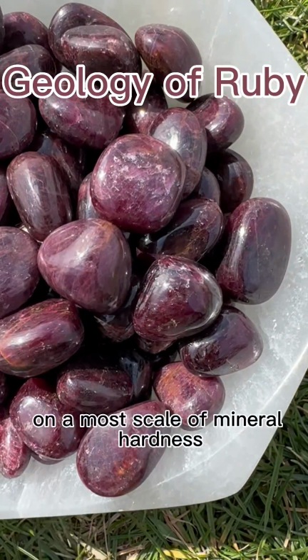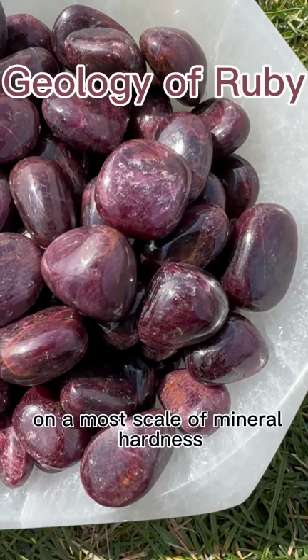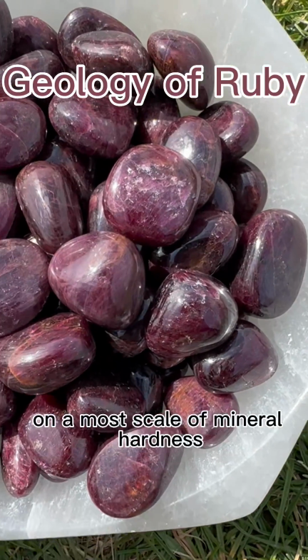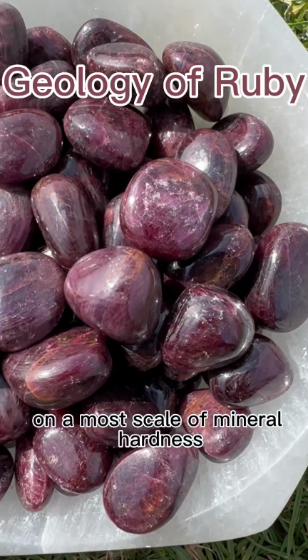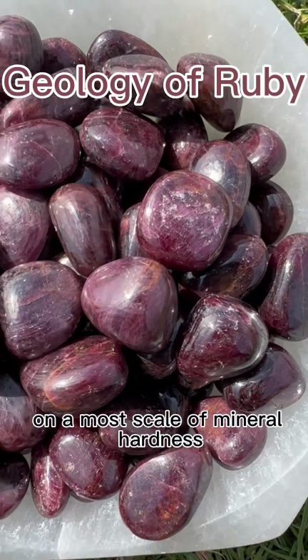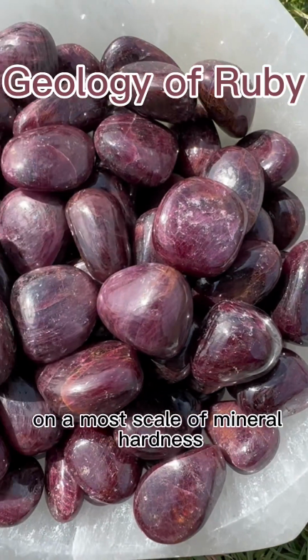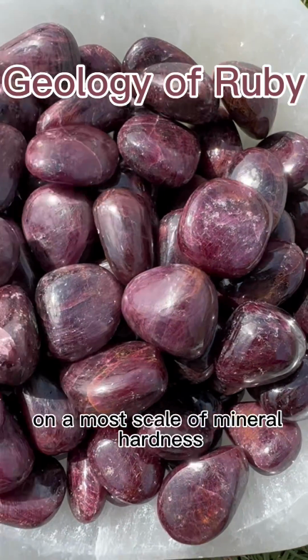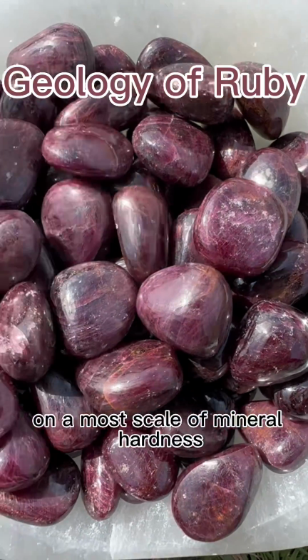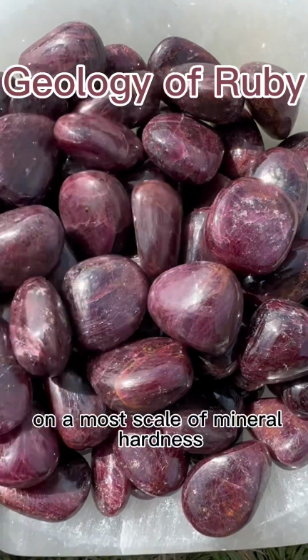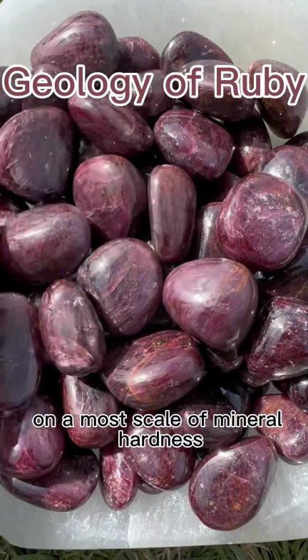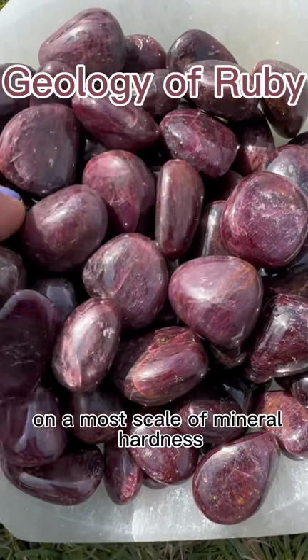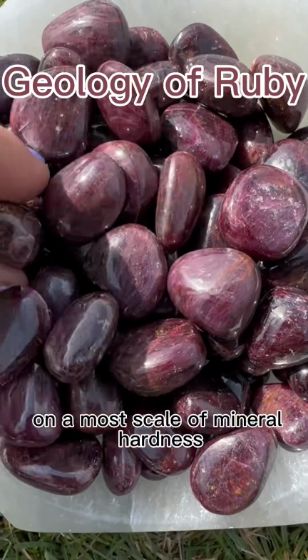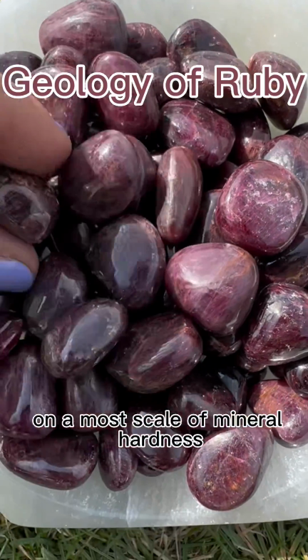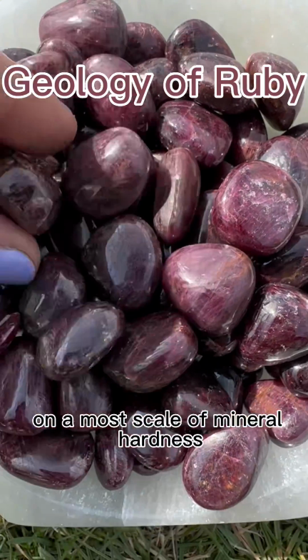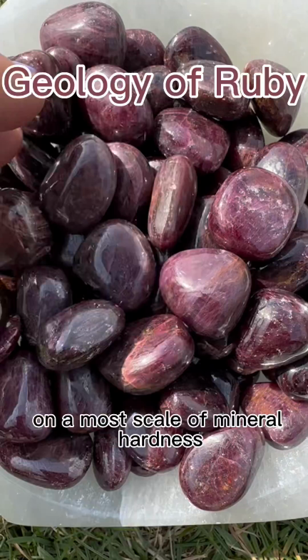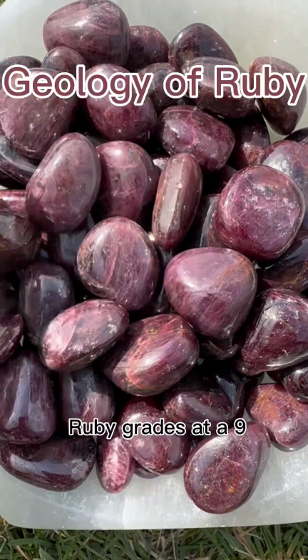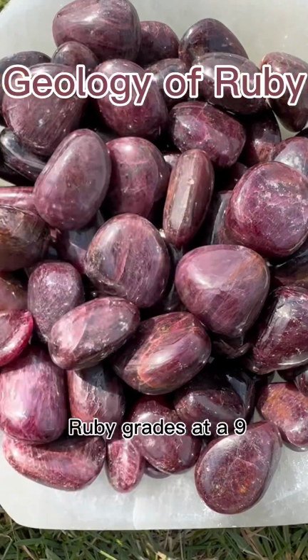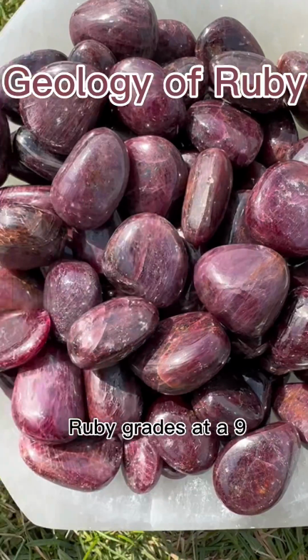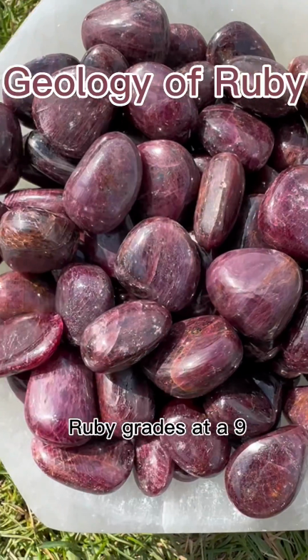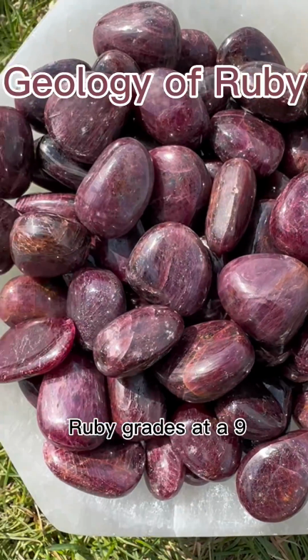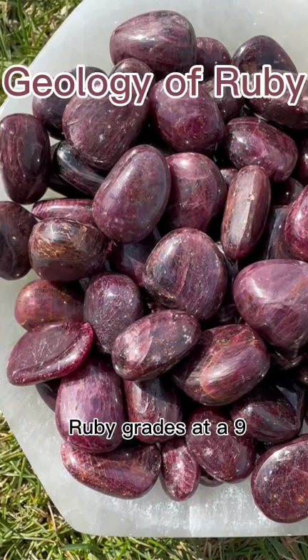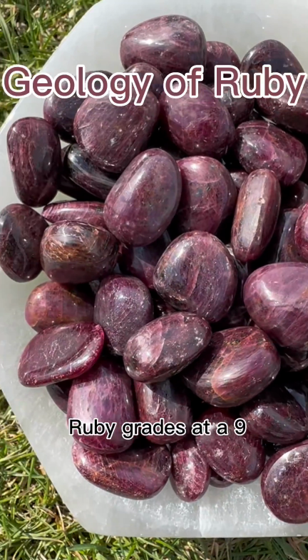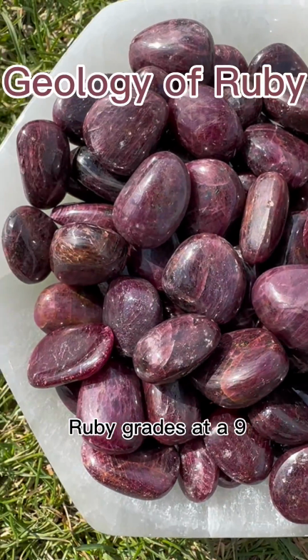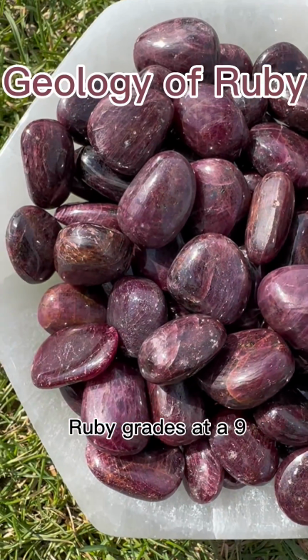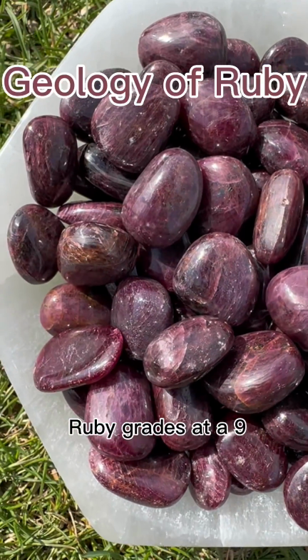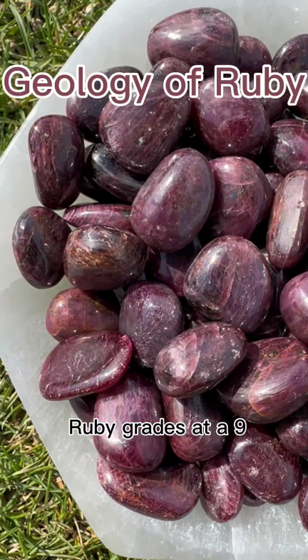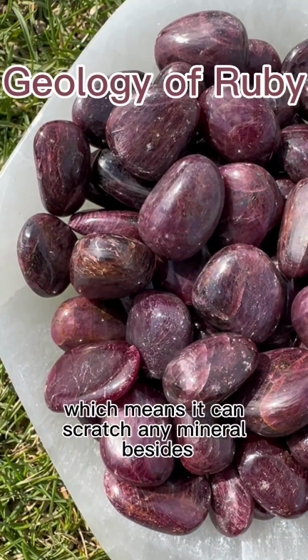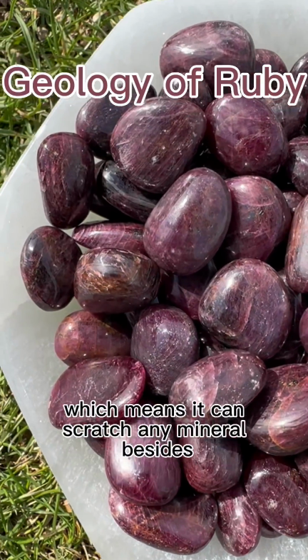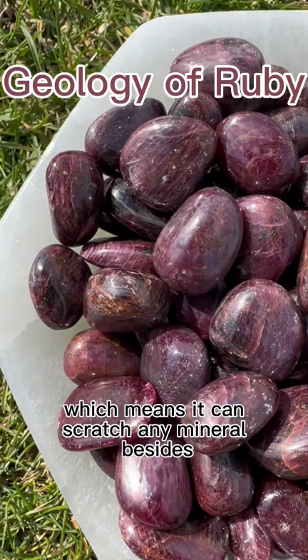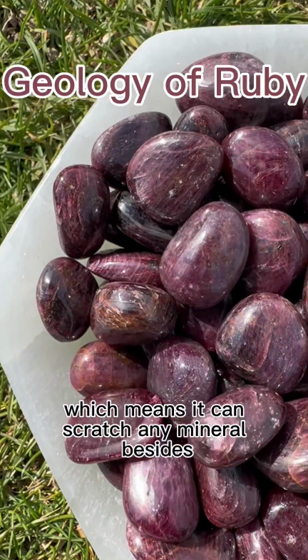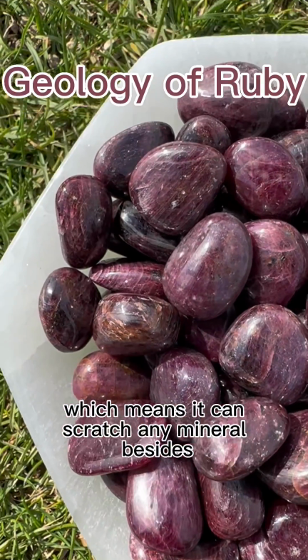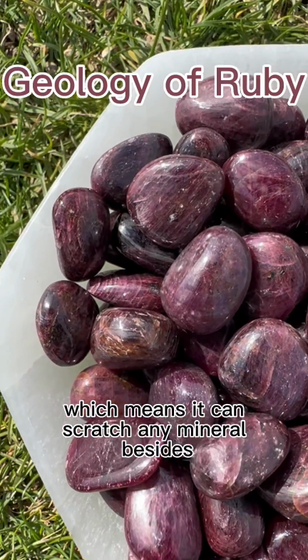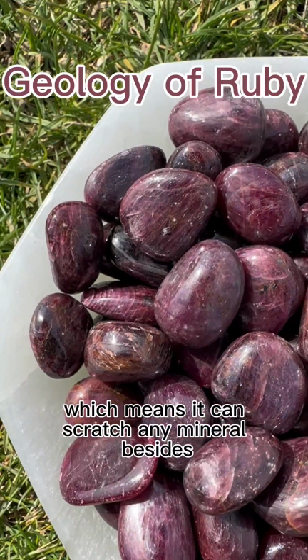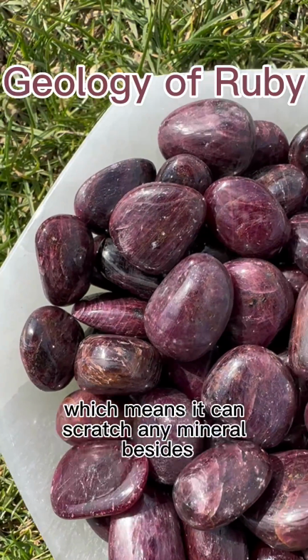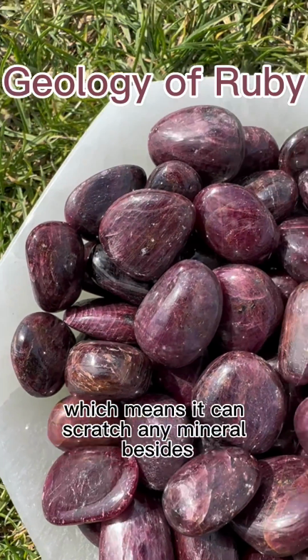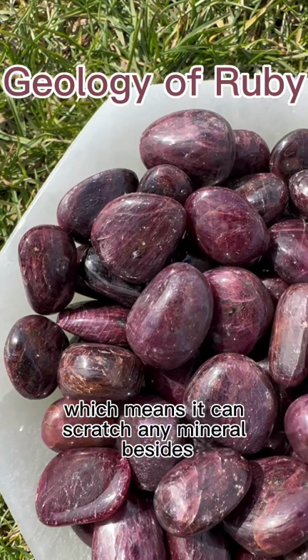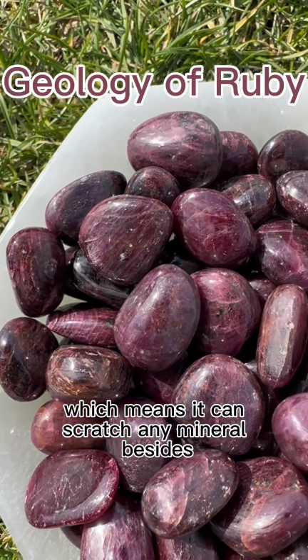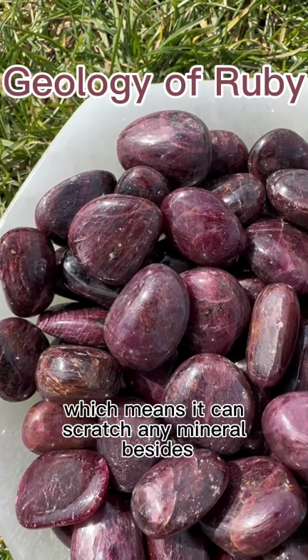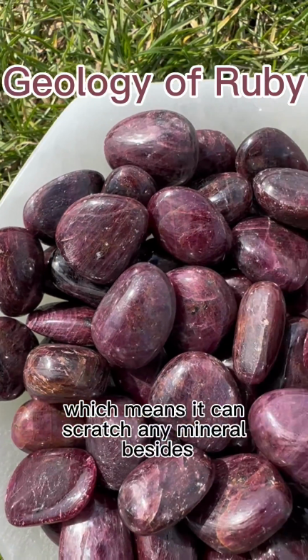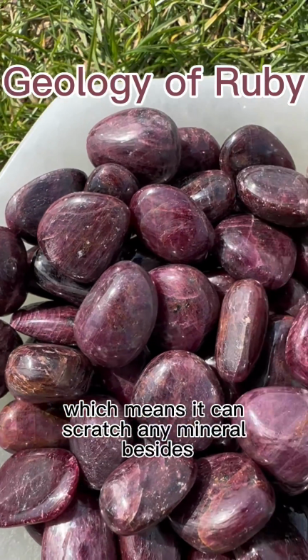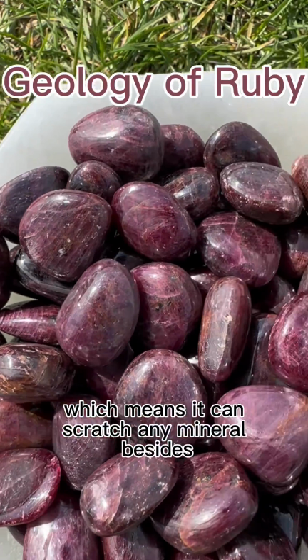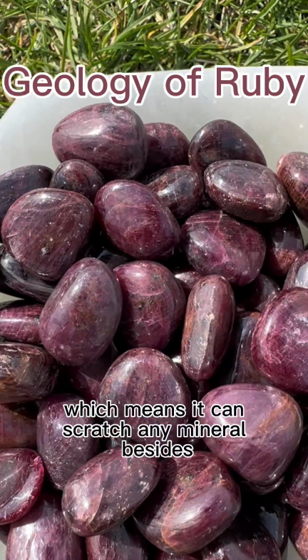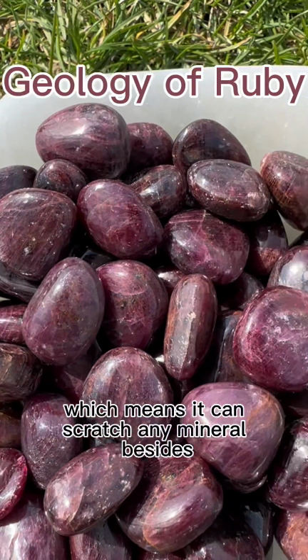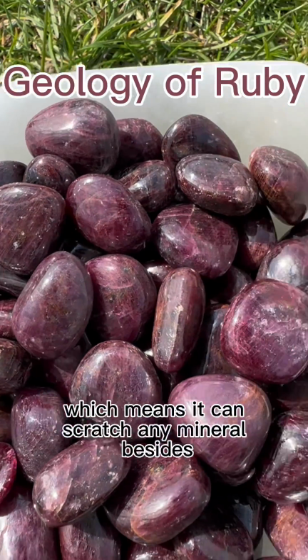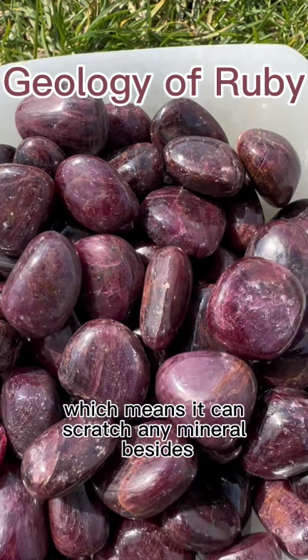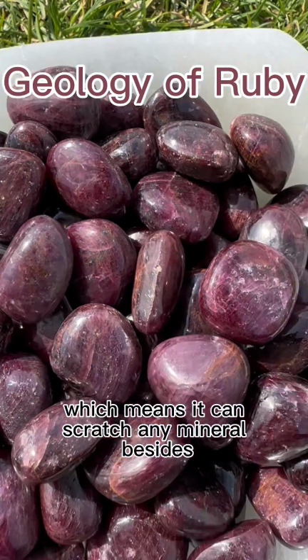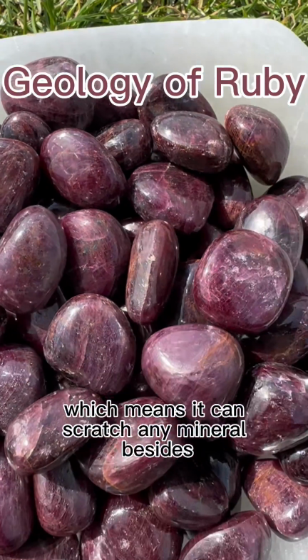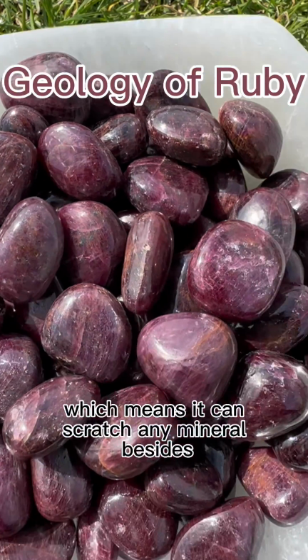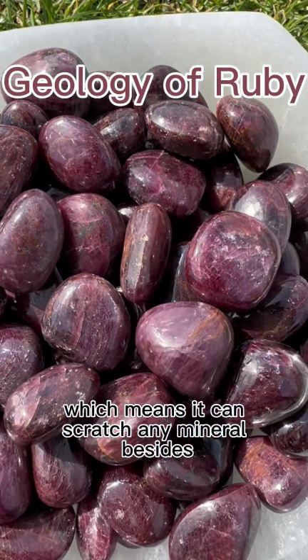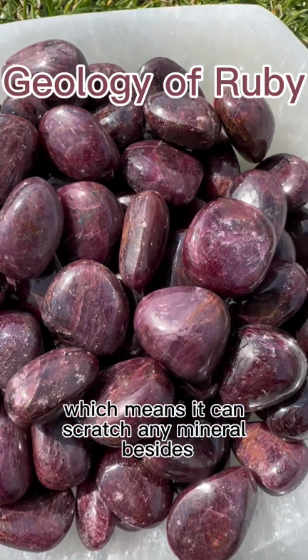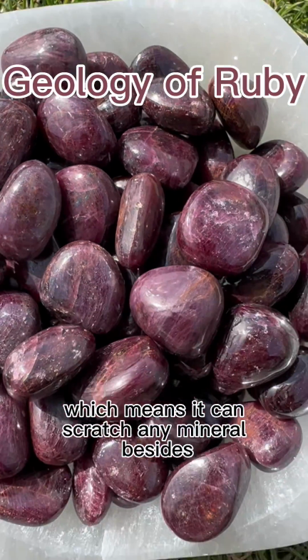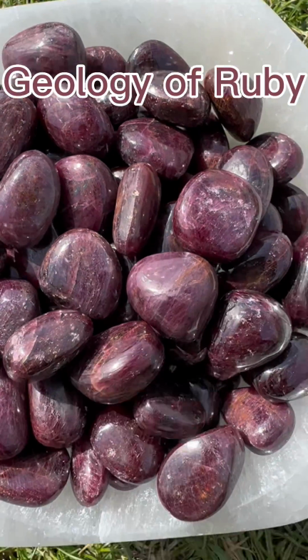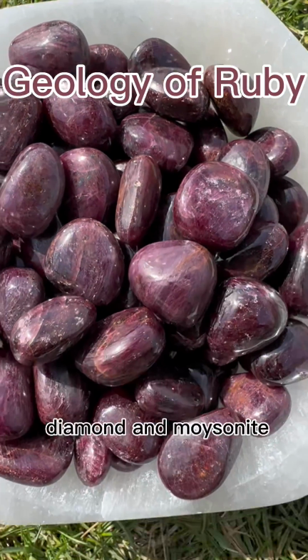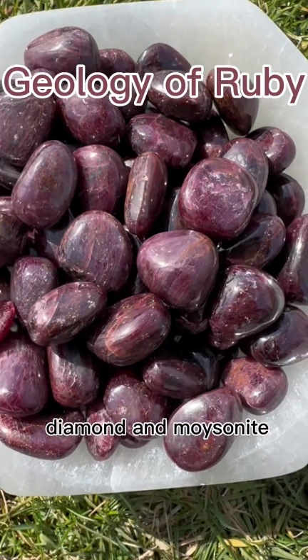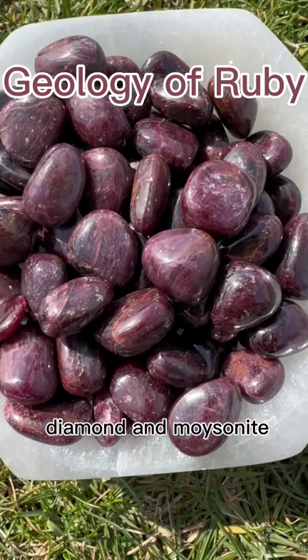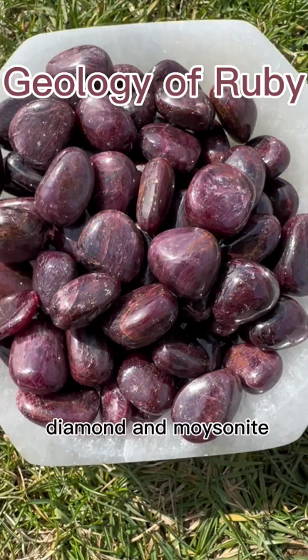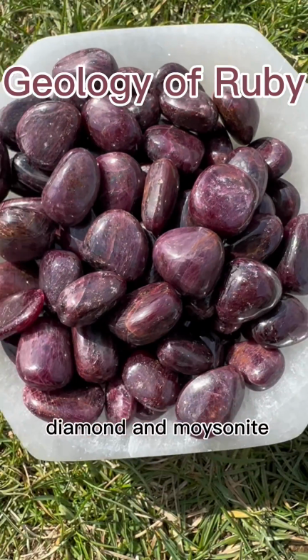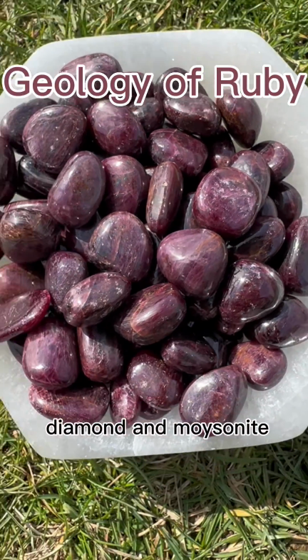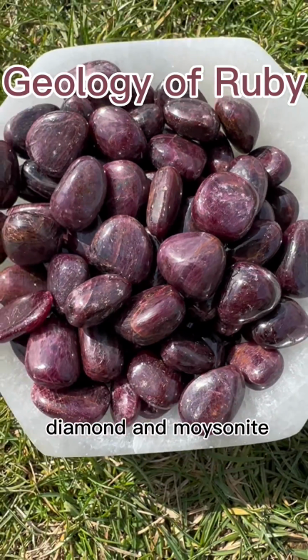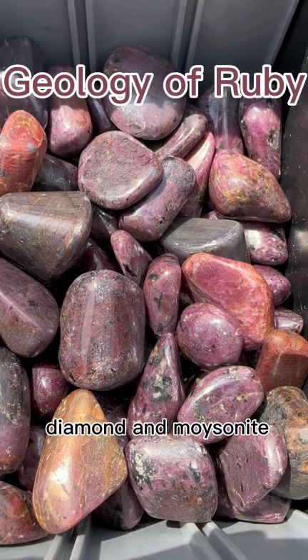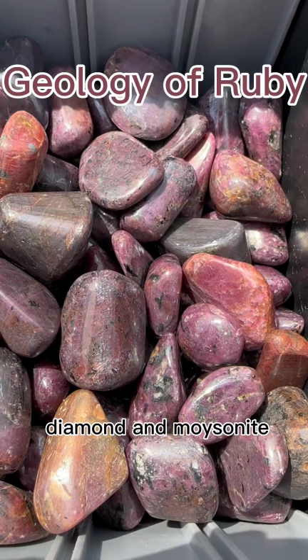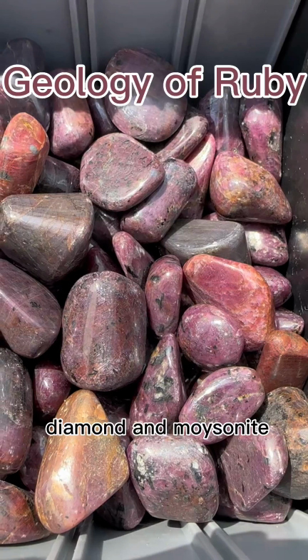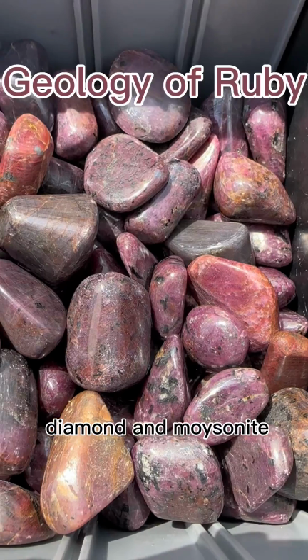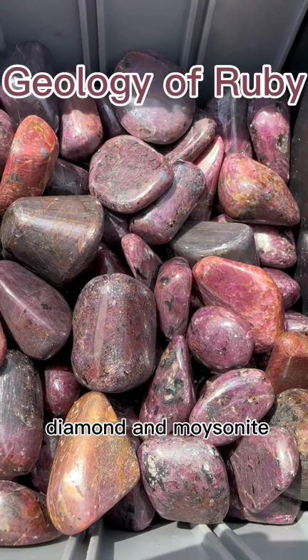On a Mohs scale of mineral hardness, ruby grades at a nine, which means it can scratch any mineral besides diamond and moissanite.